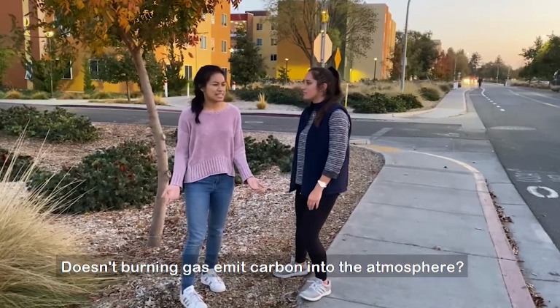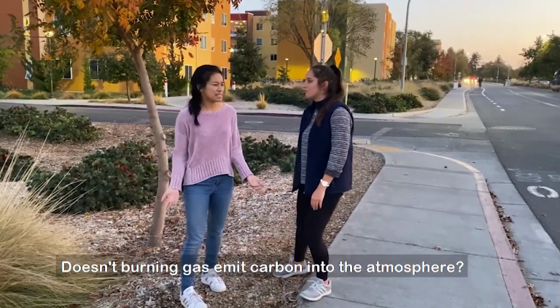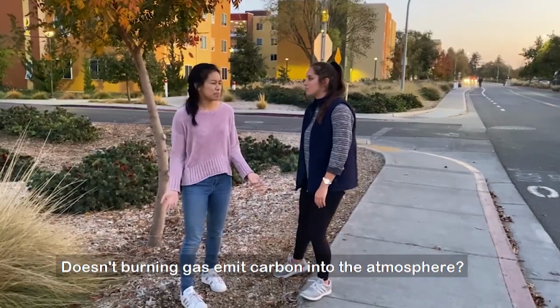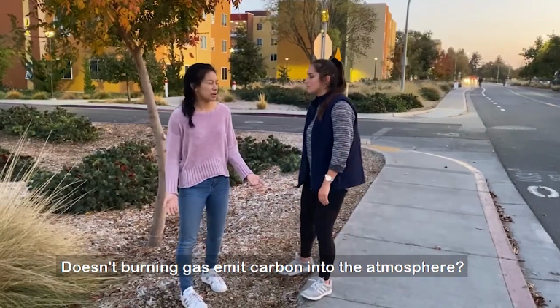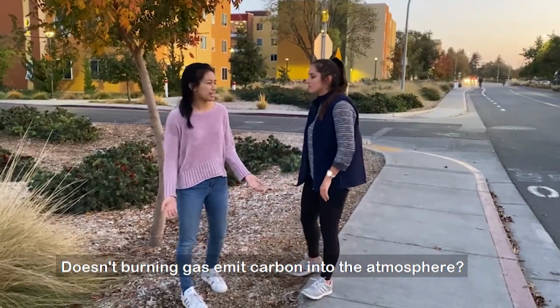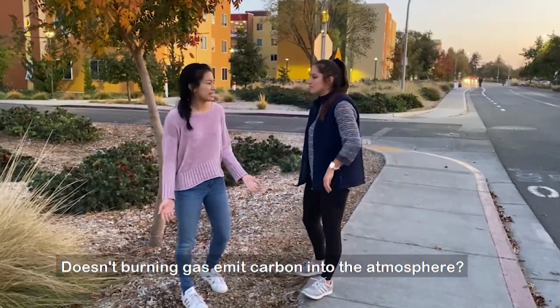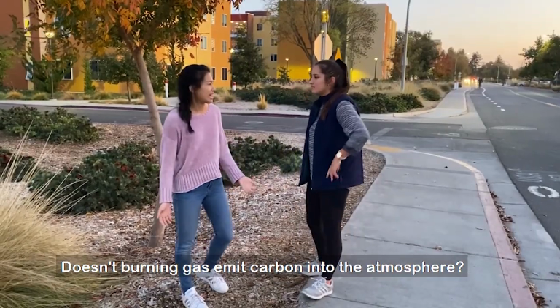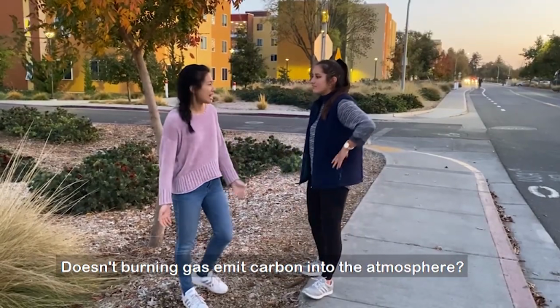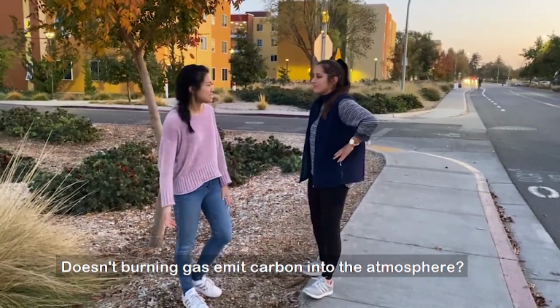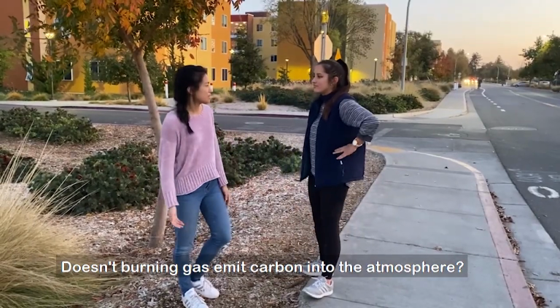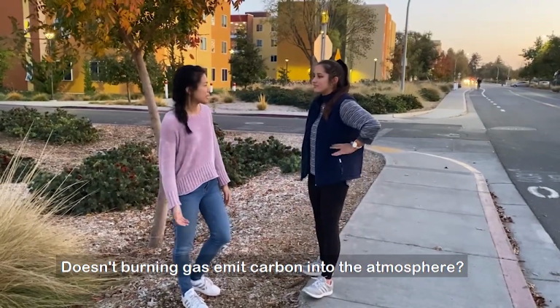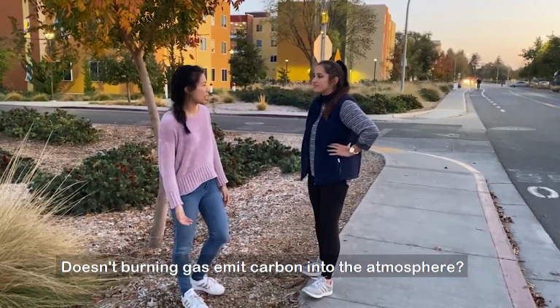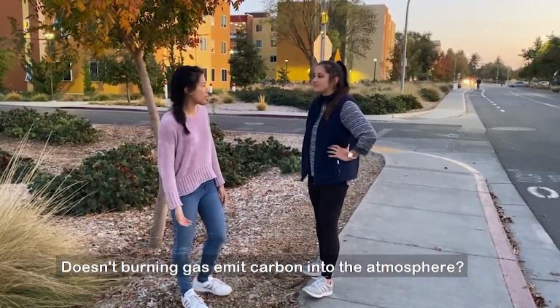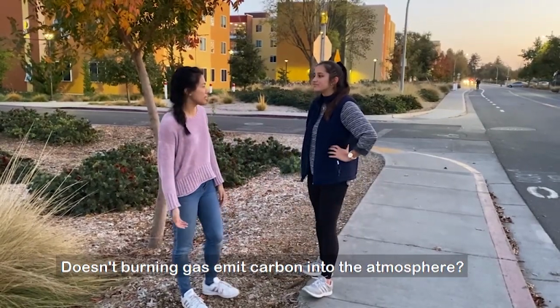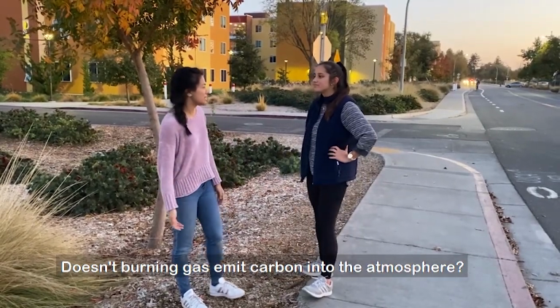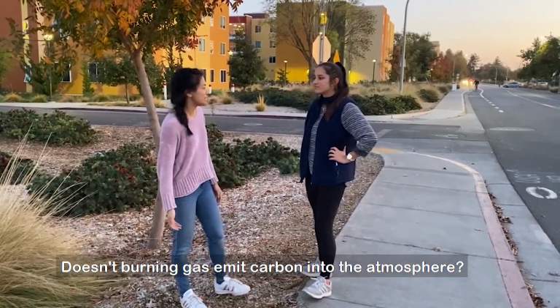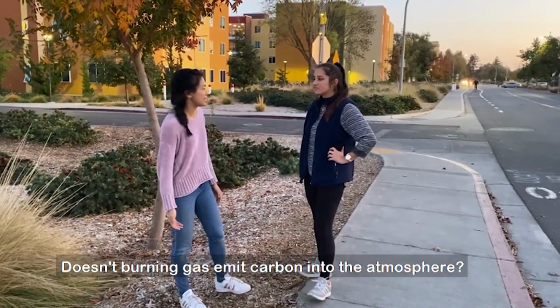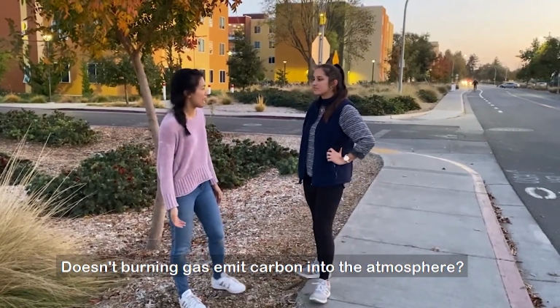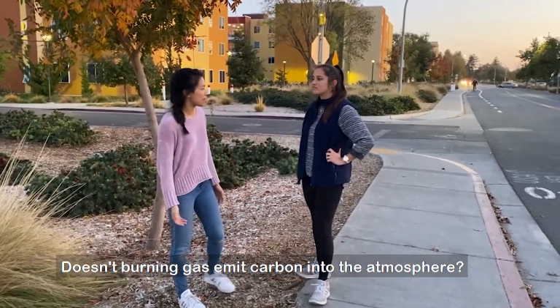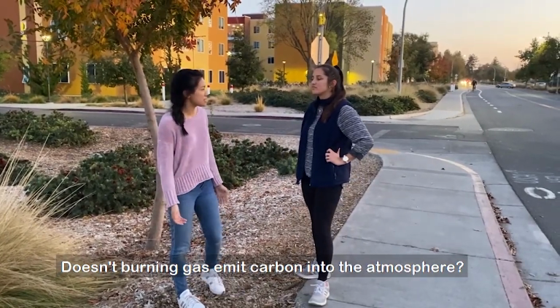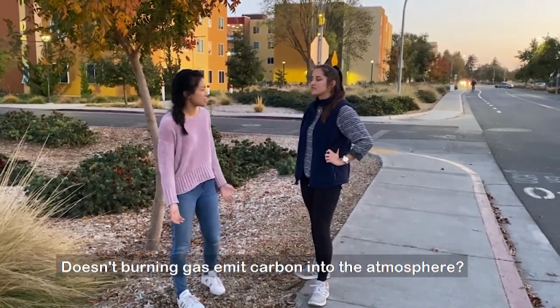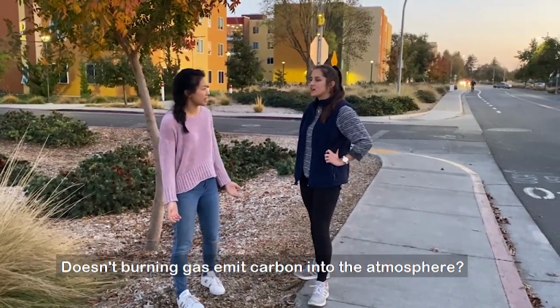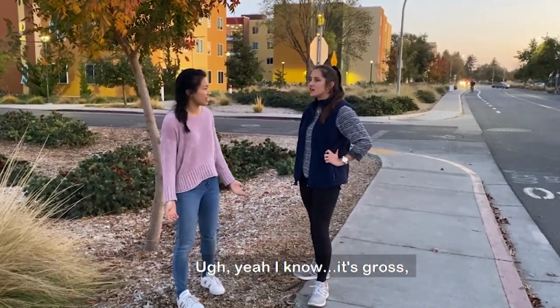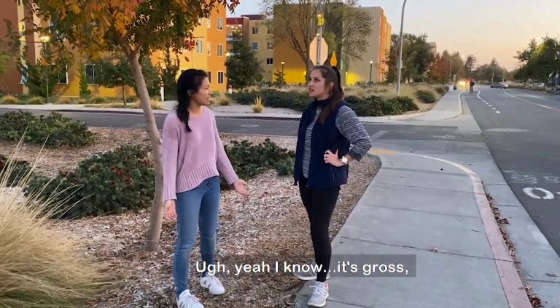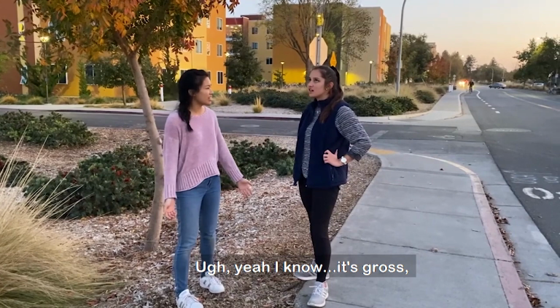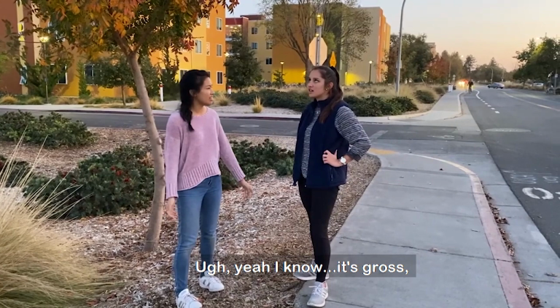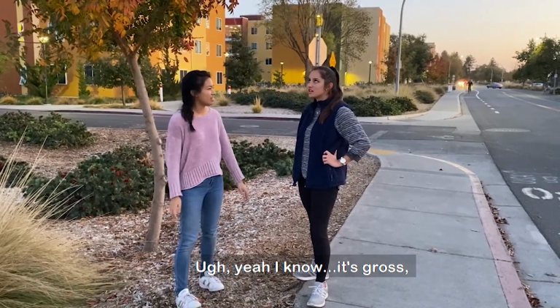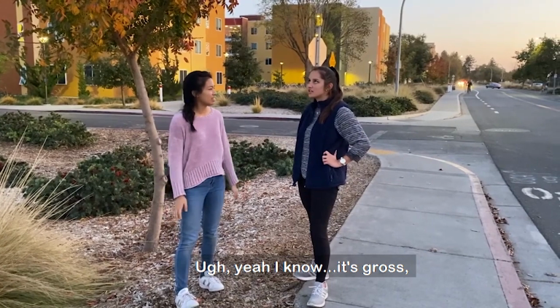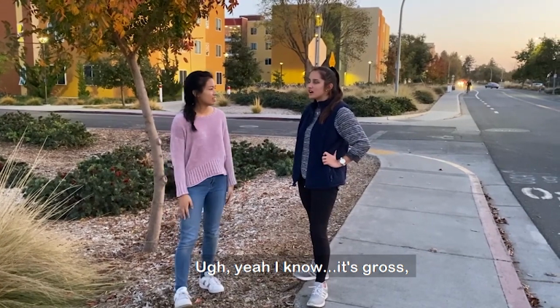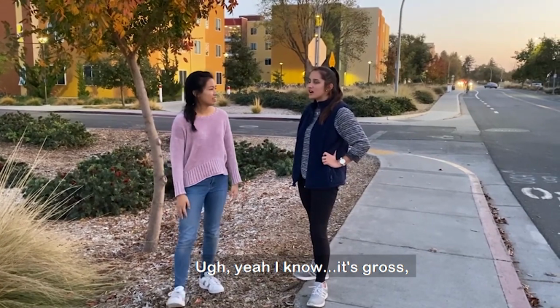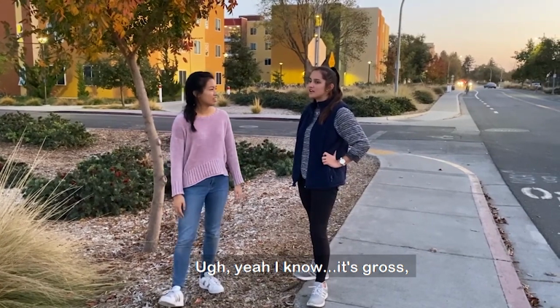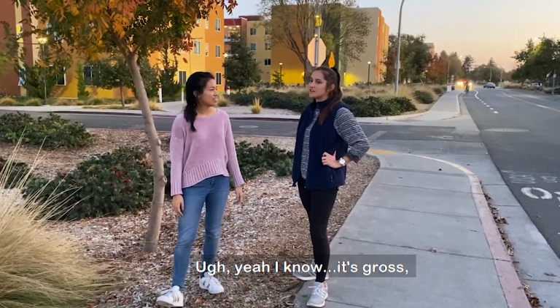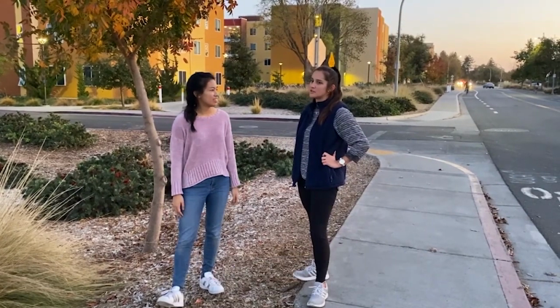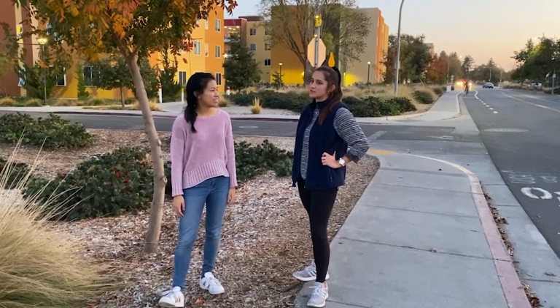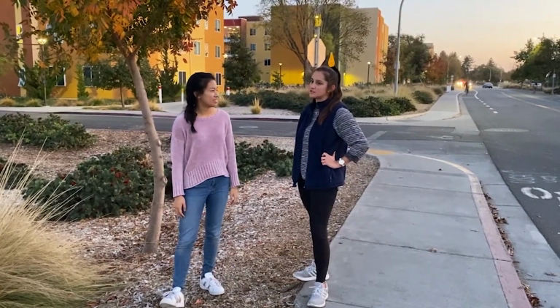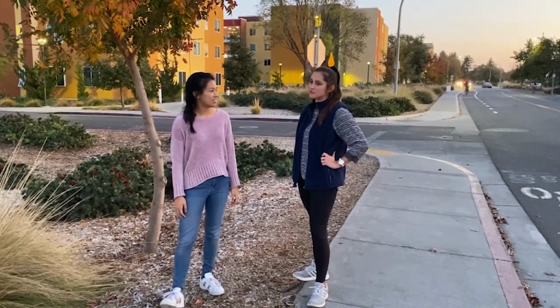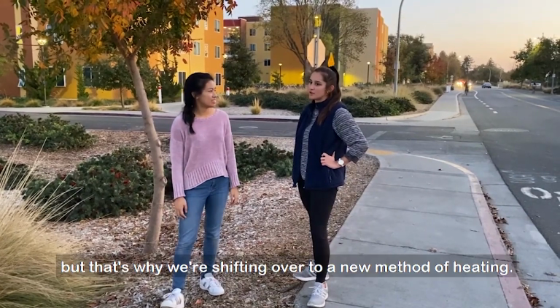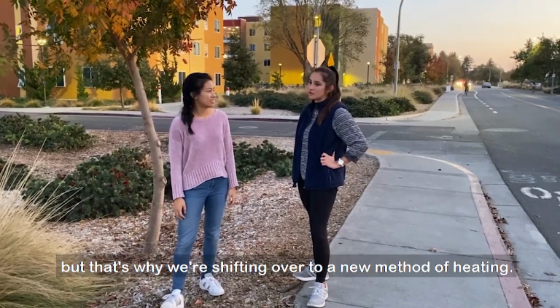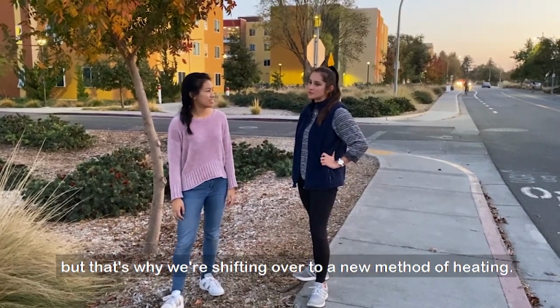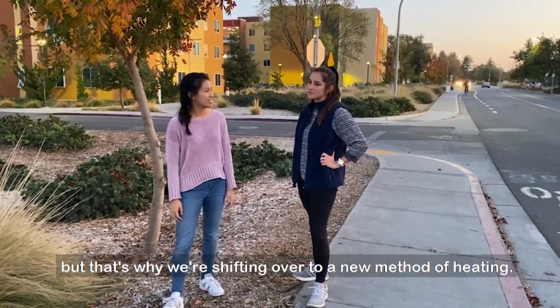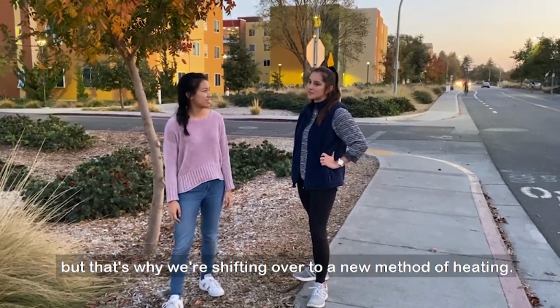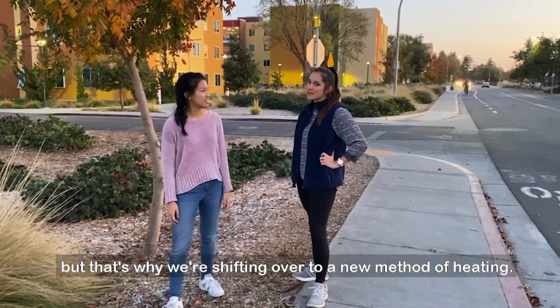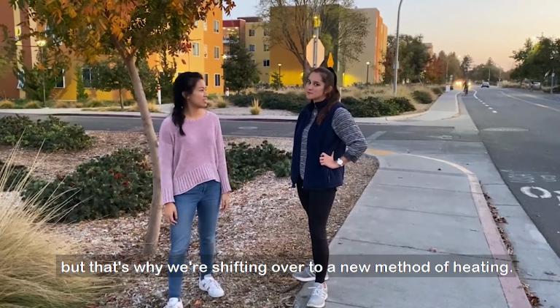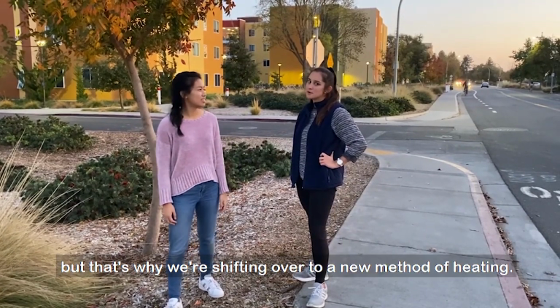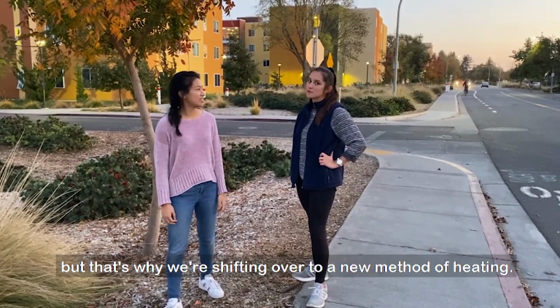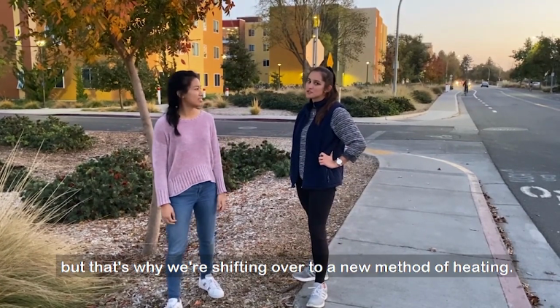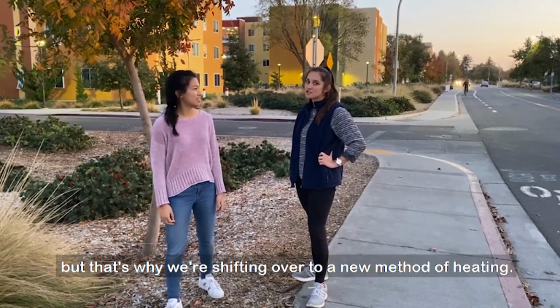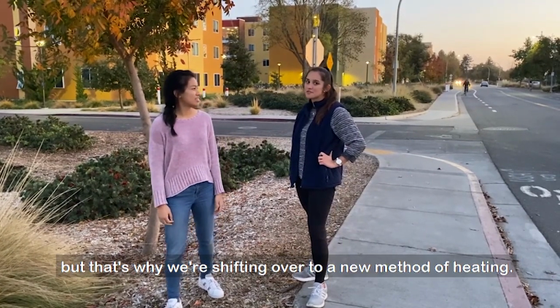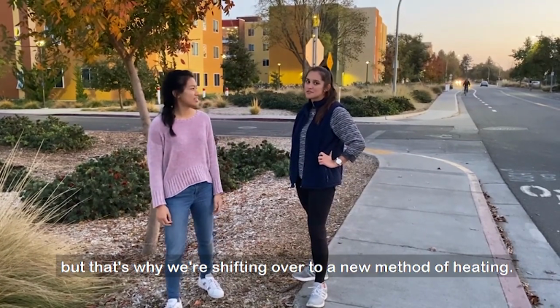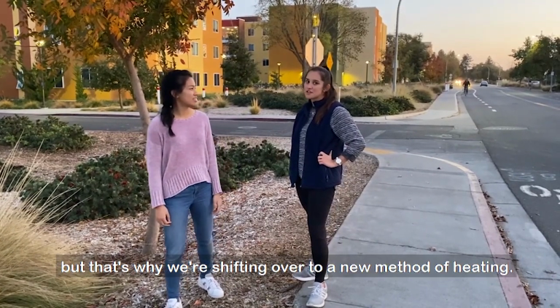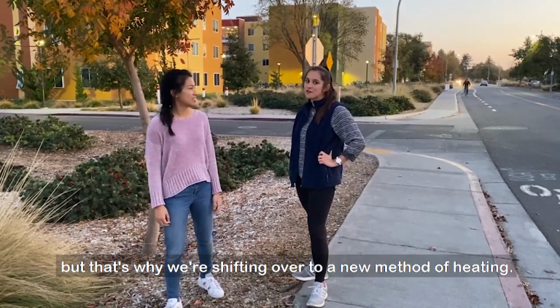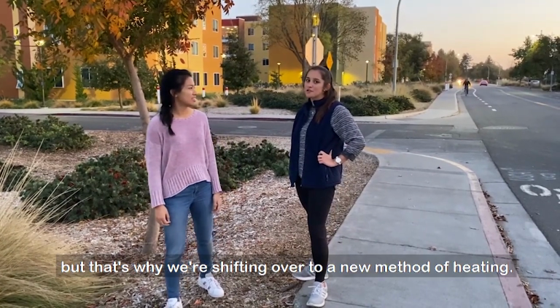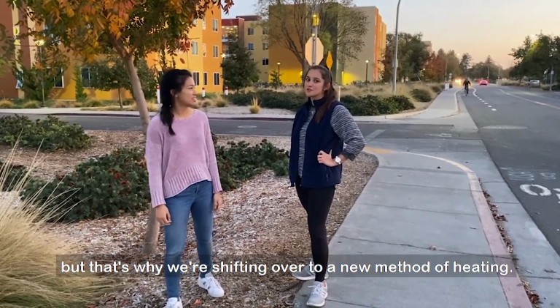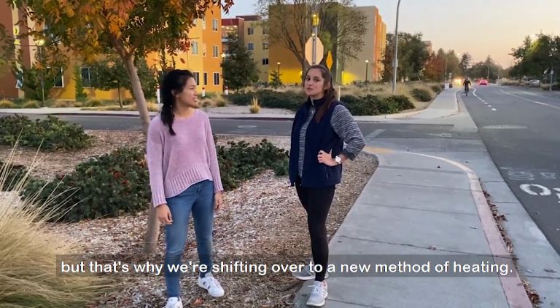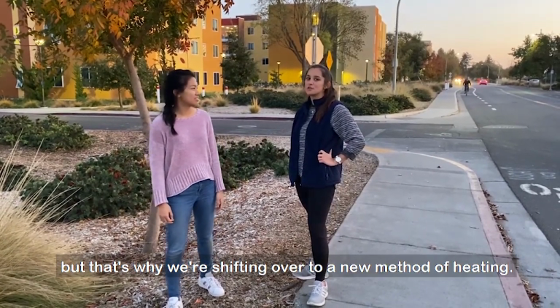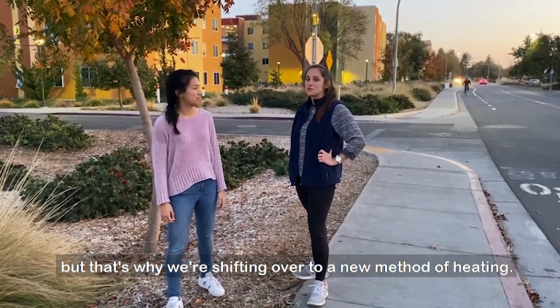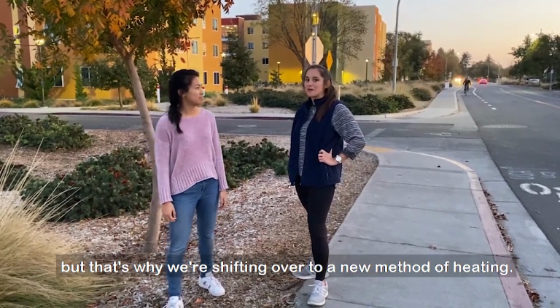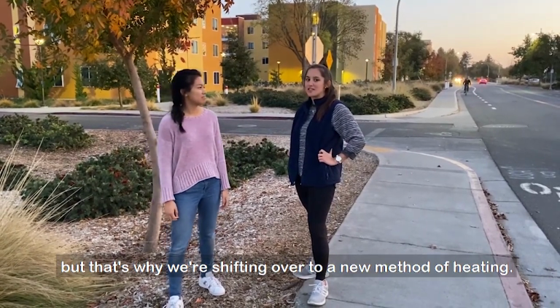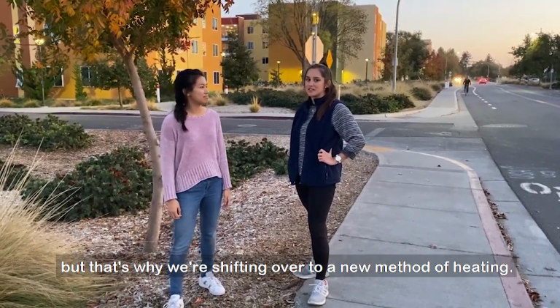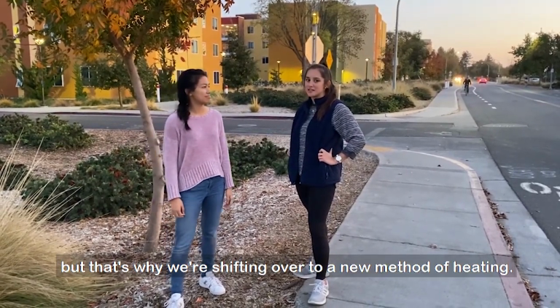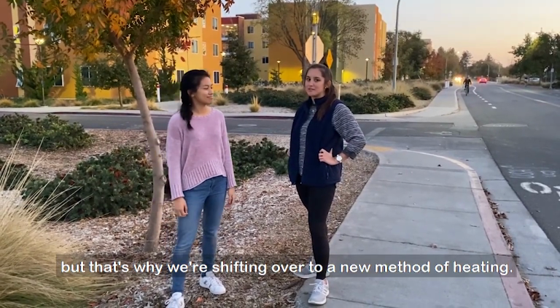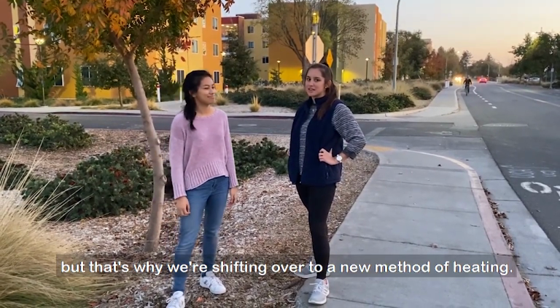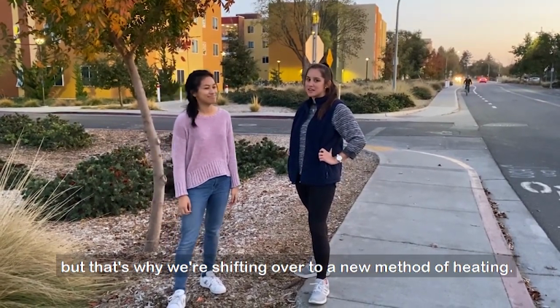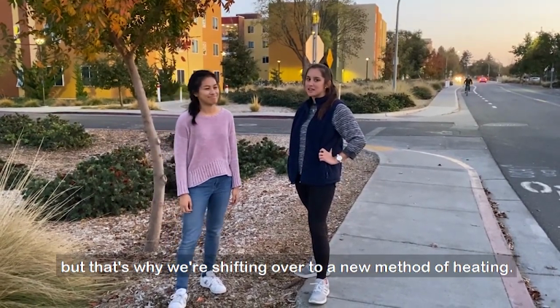Doesn't burning gas emit carbon into the atmosphere? Yeah, it's not great. But that's why we're shifting over to a new method of heating.